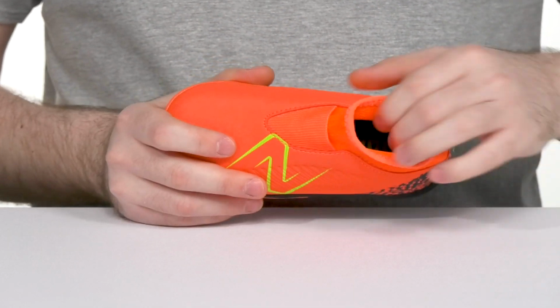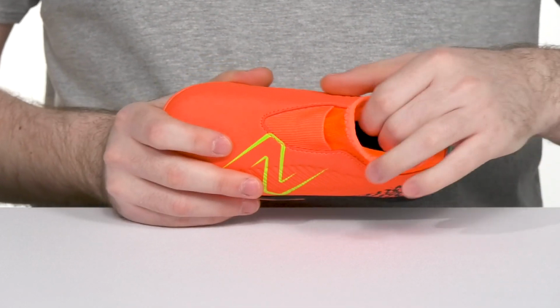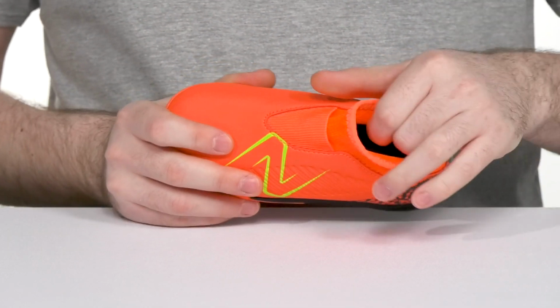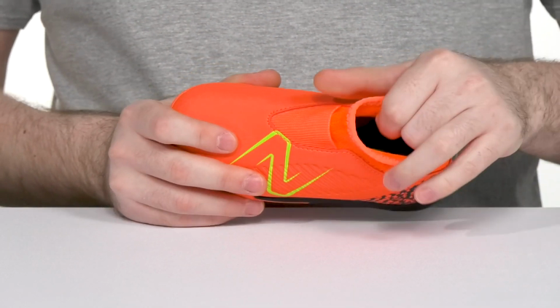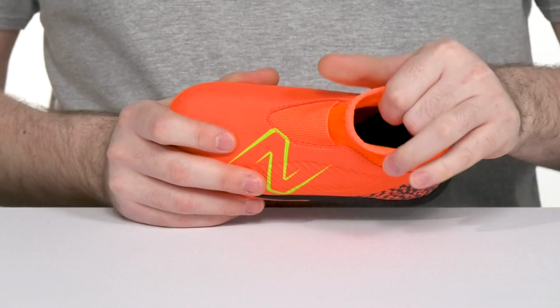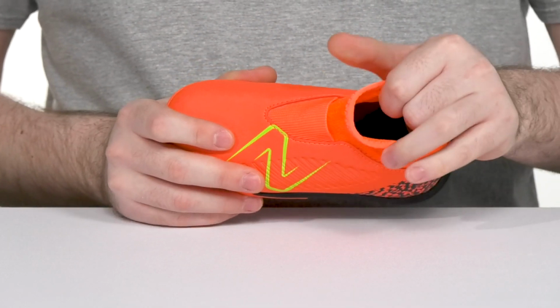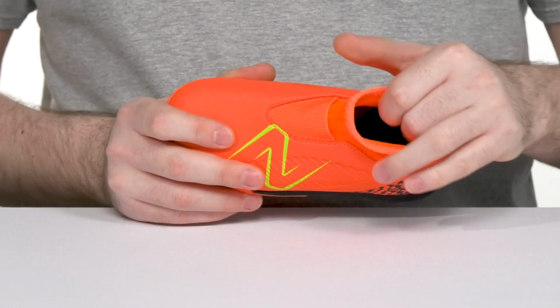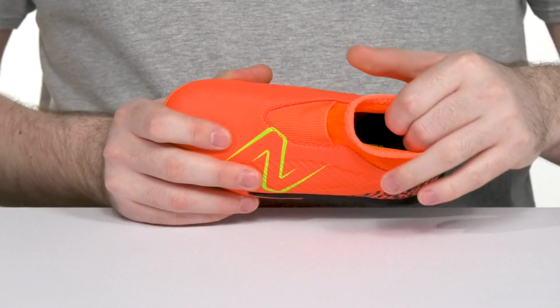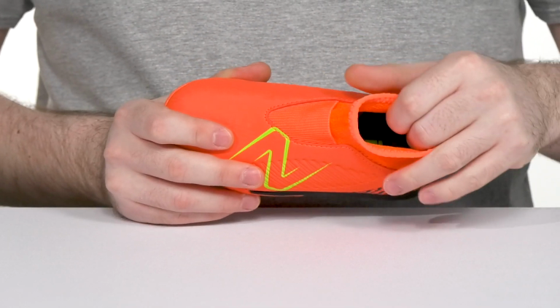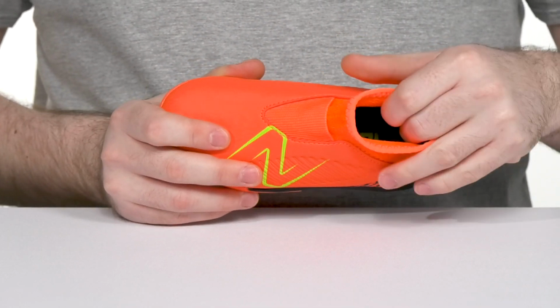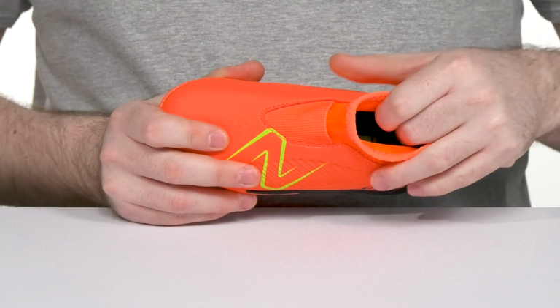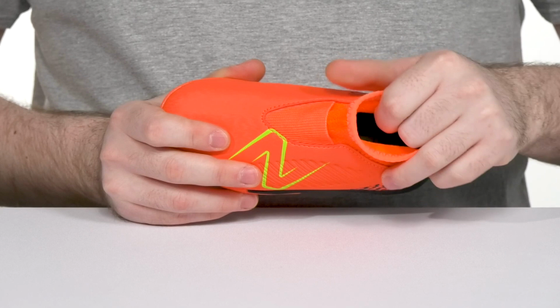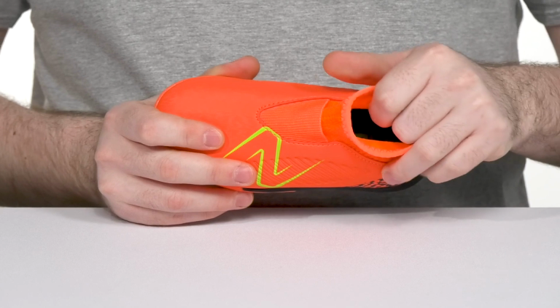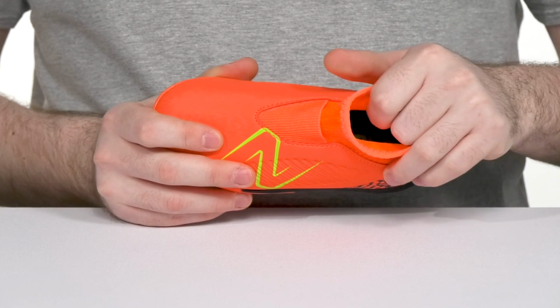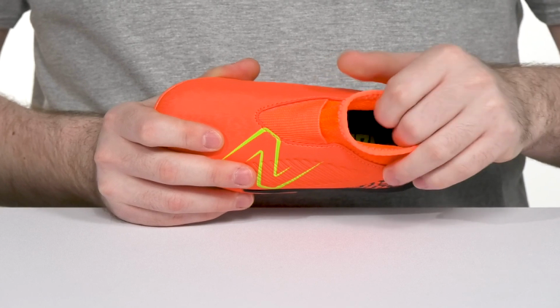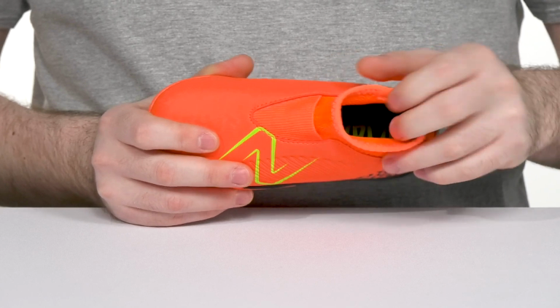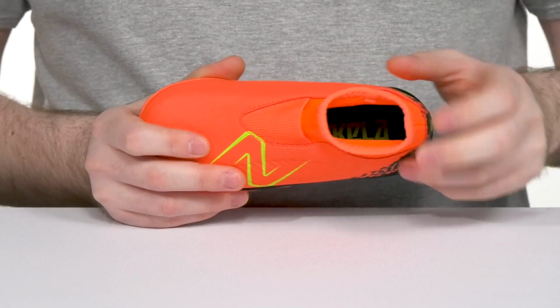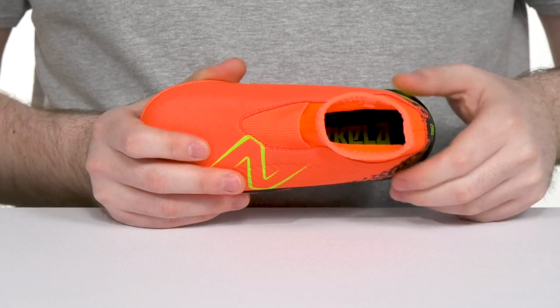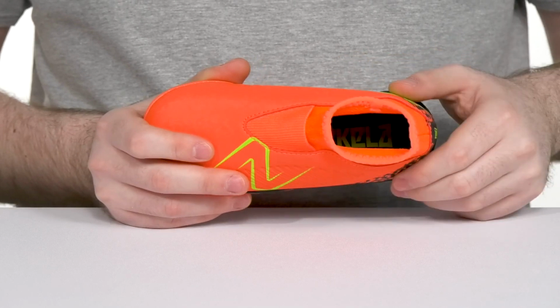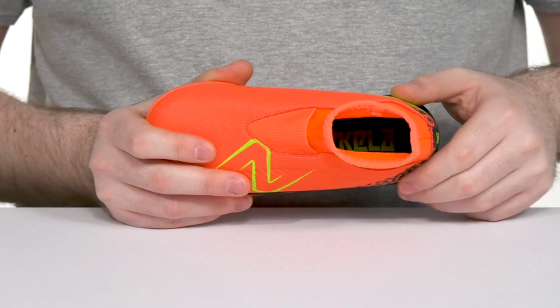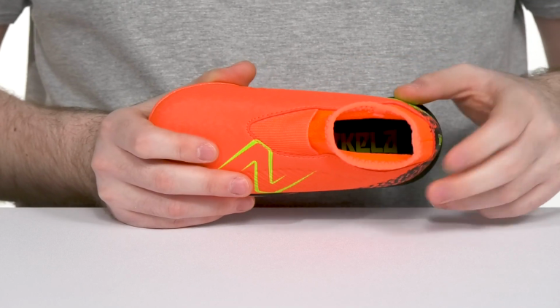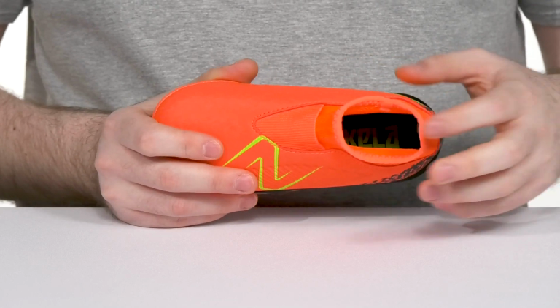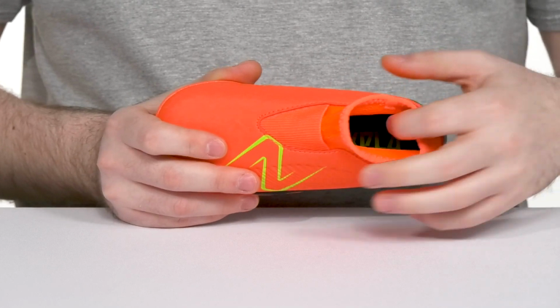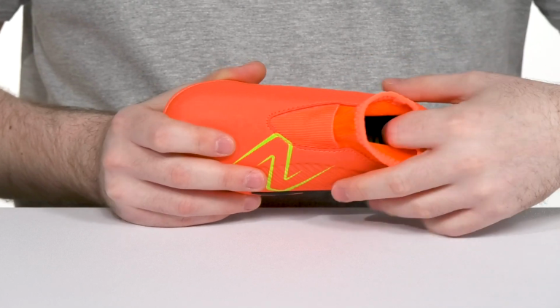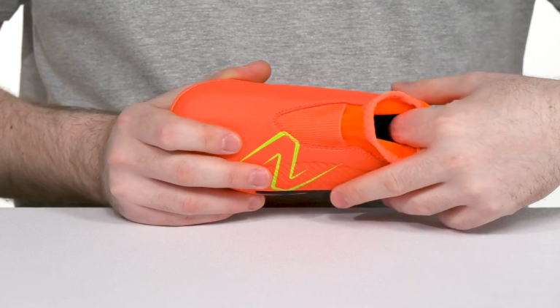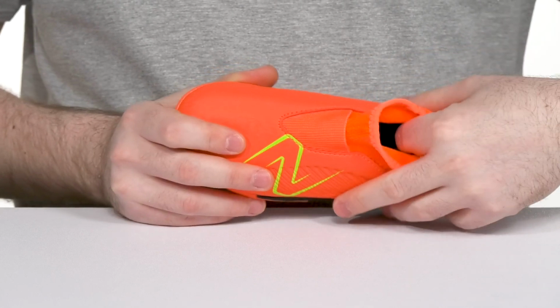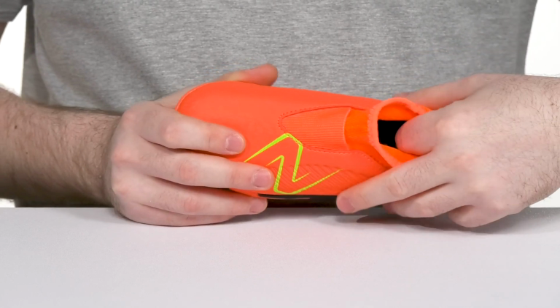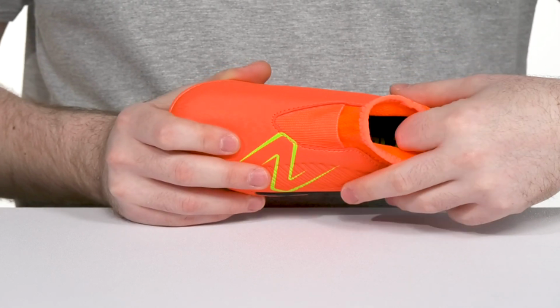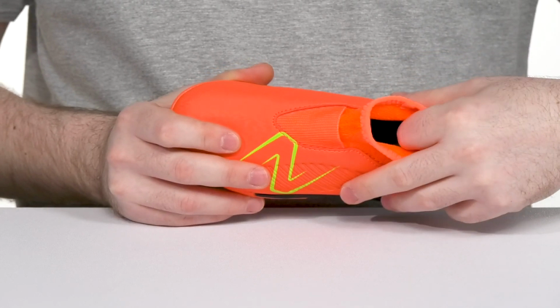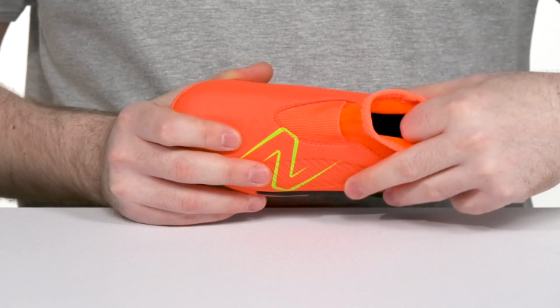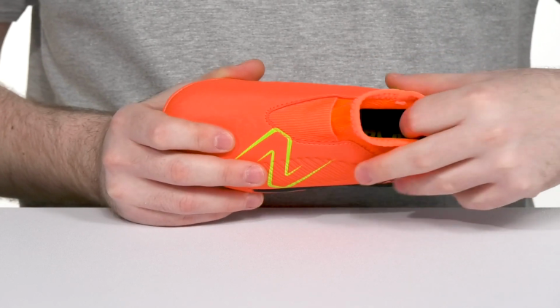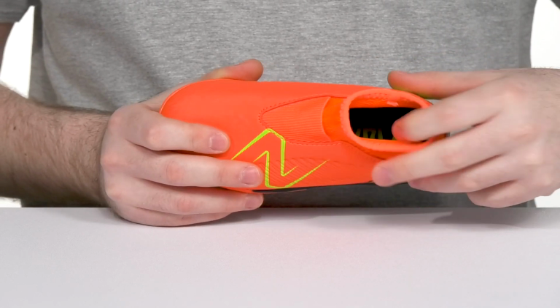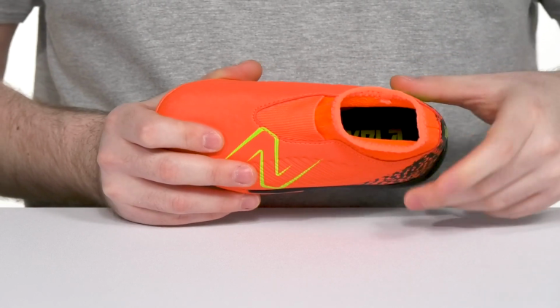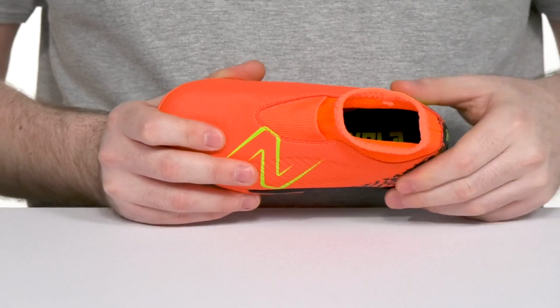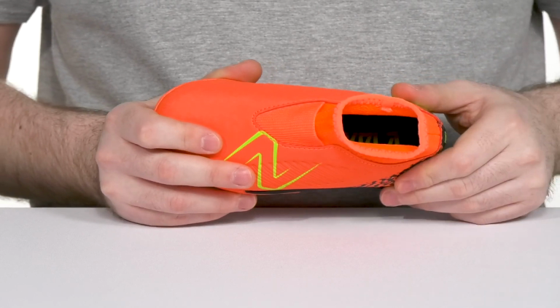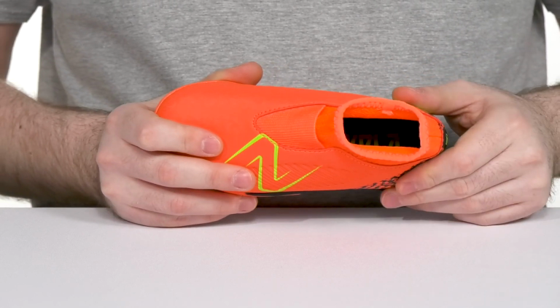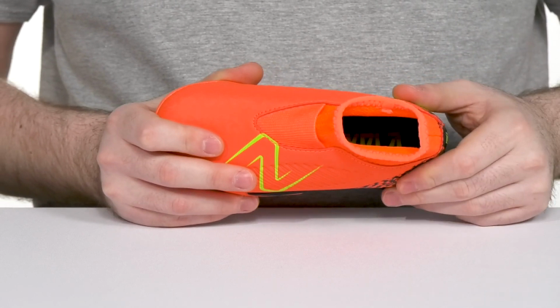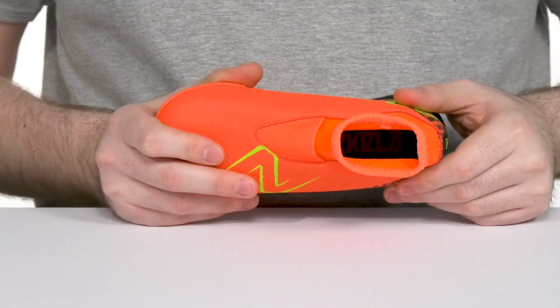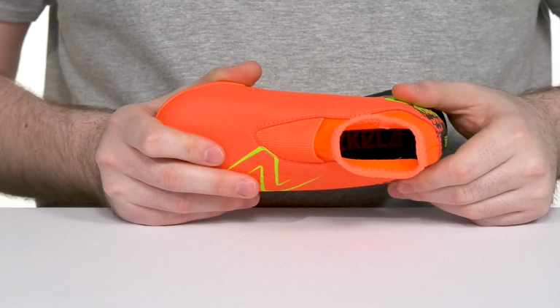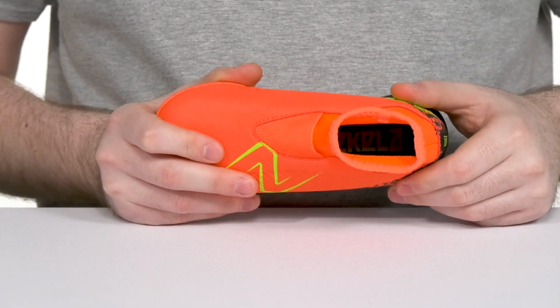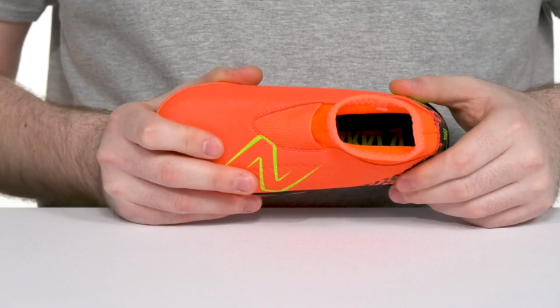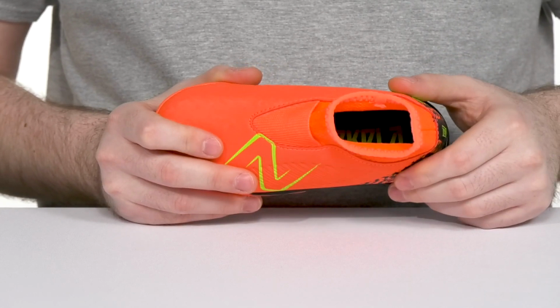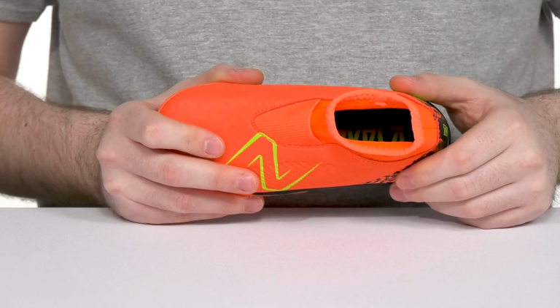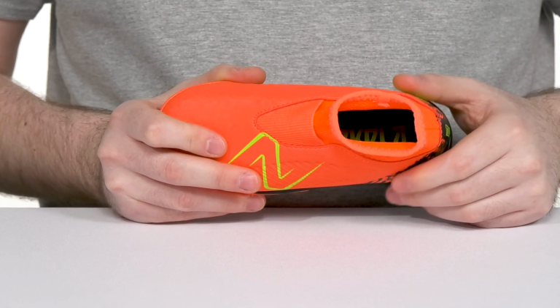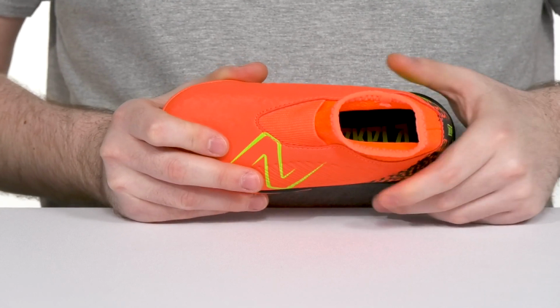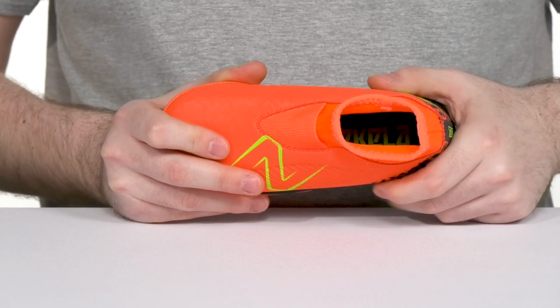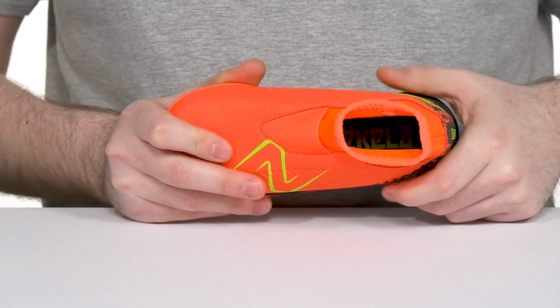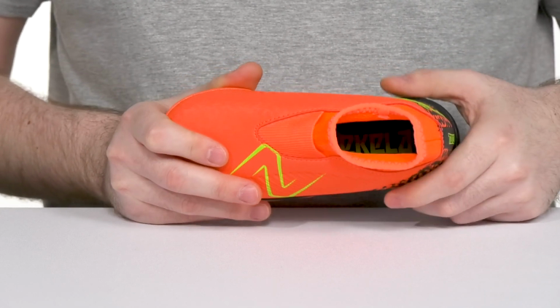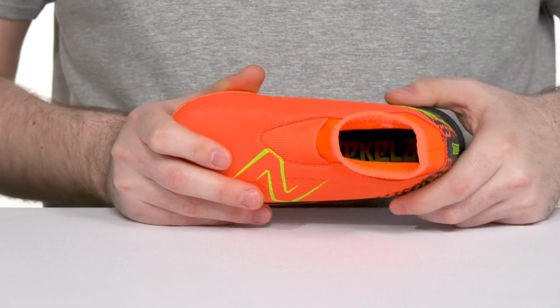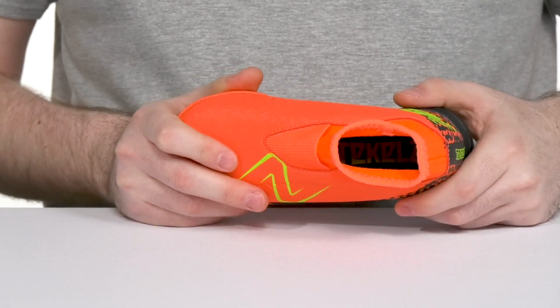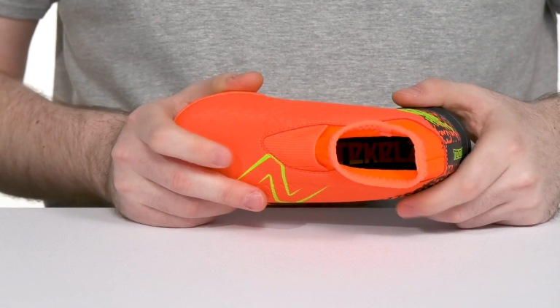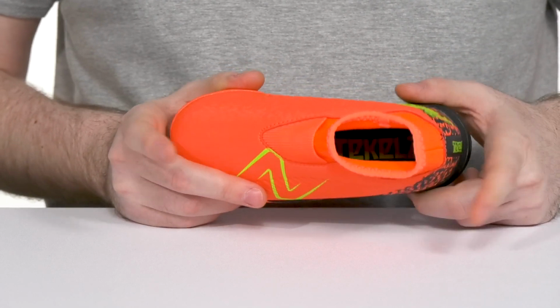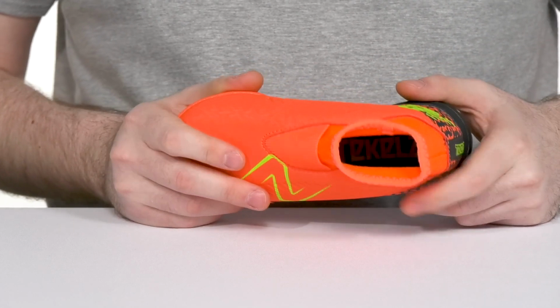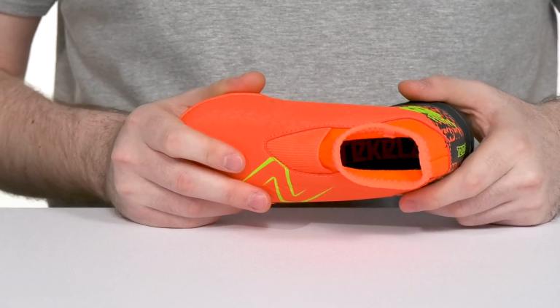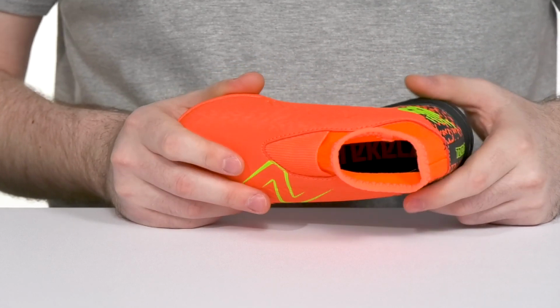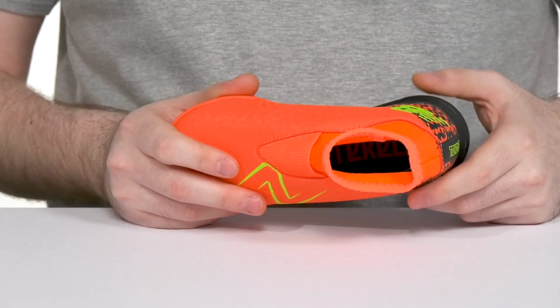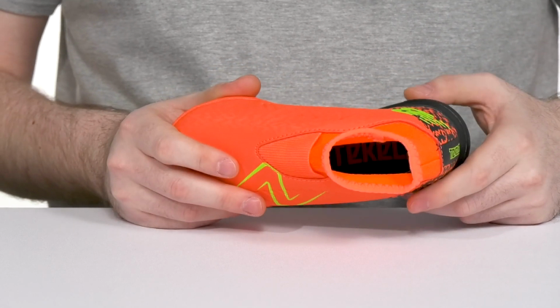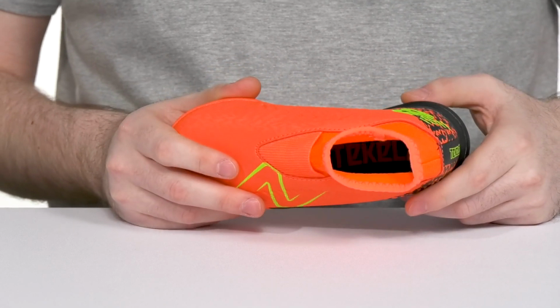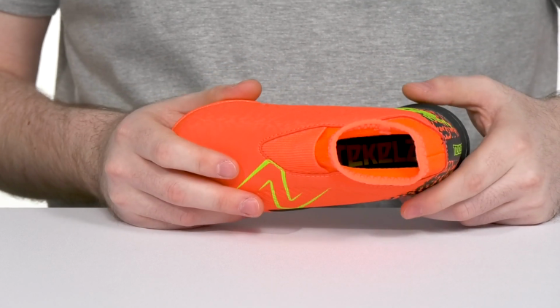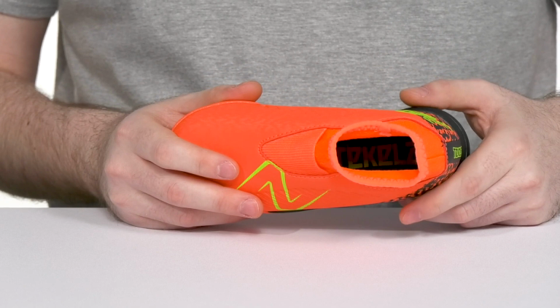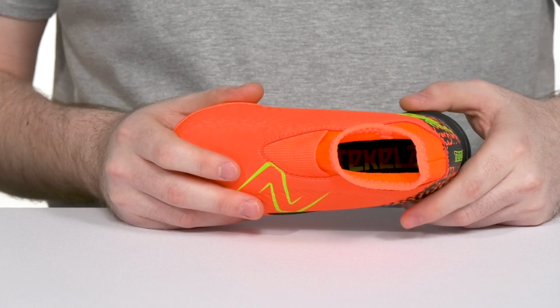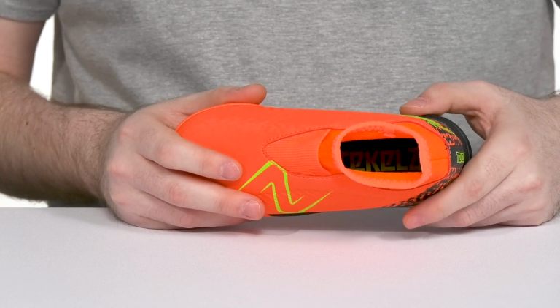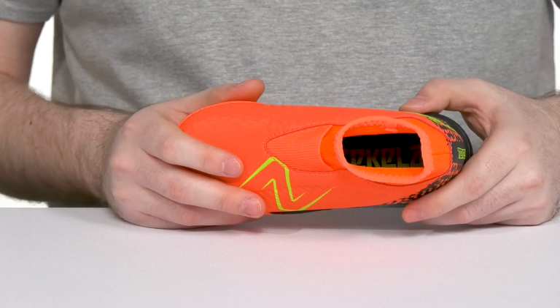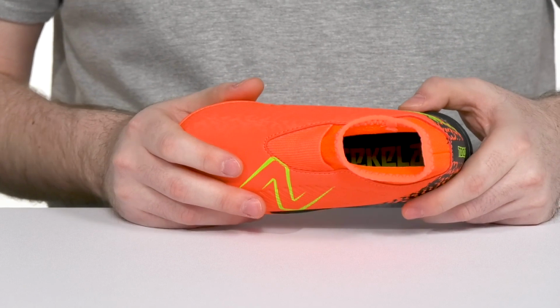Inside it's breathable with extra padding throughout, including some extra cushioning in the heel zone, while the foam footbed brings some comfort underfoot.